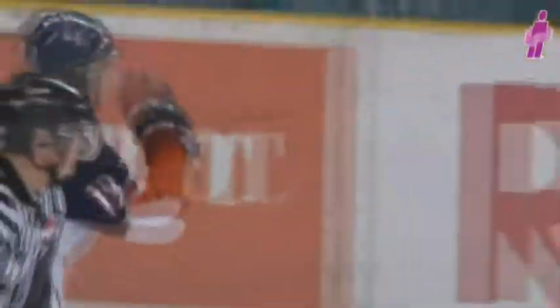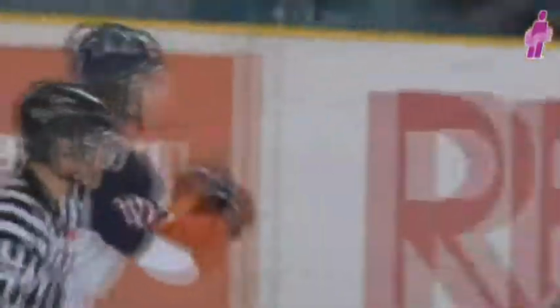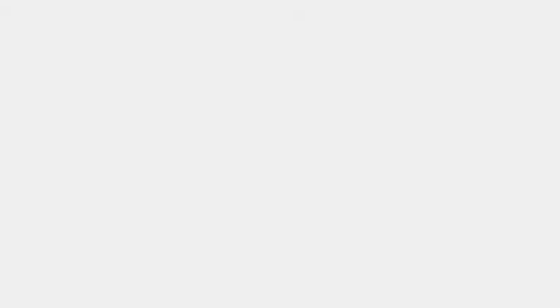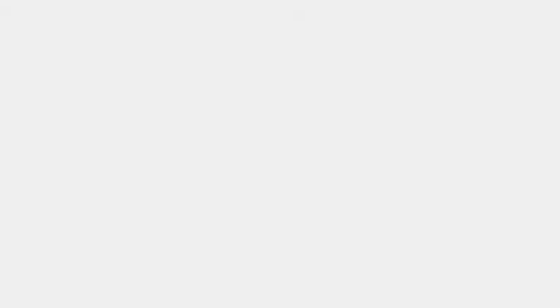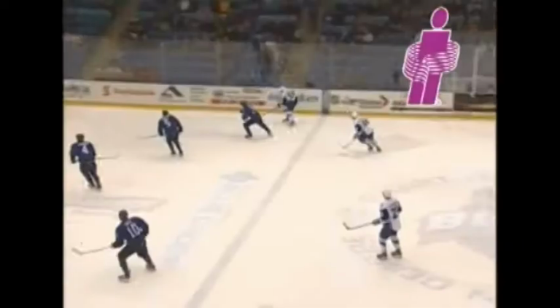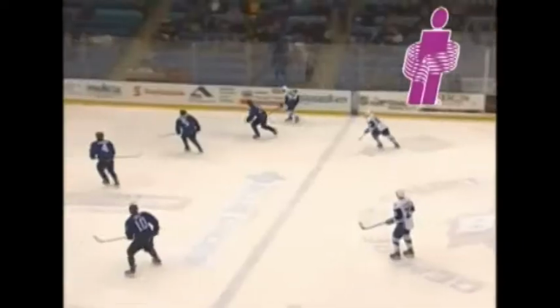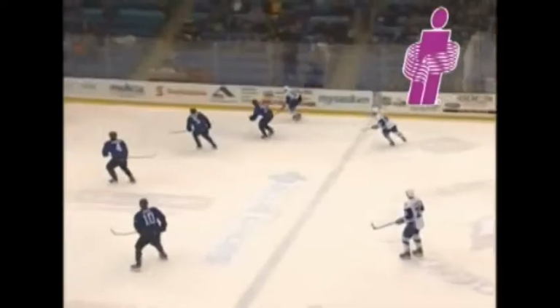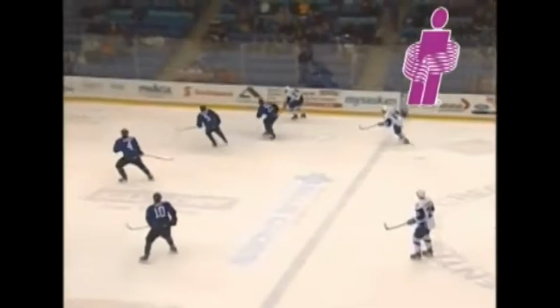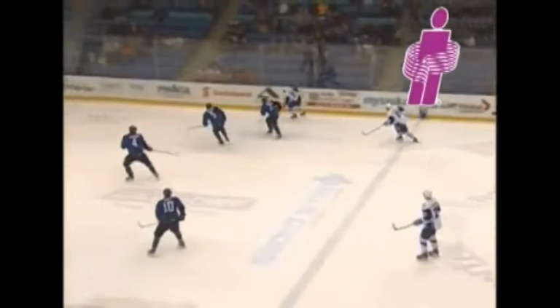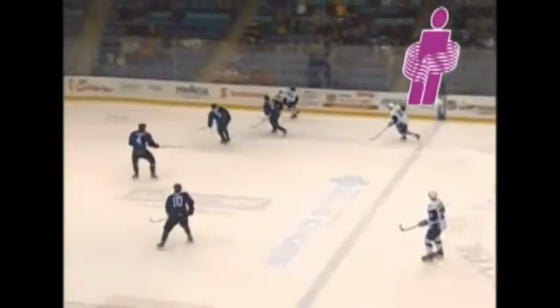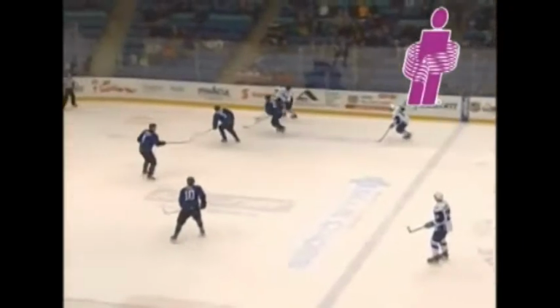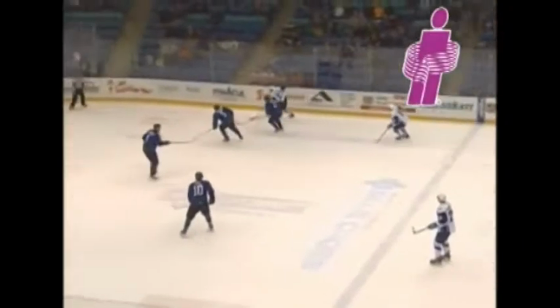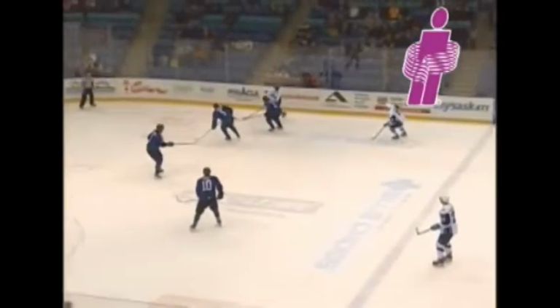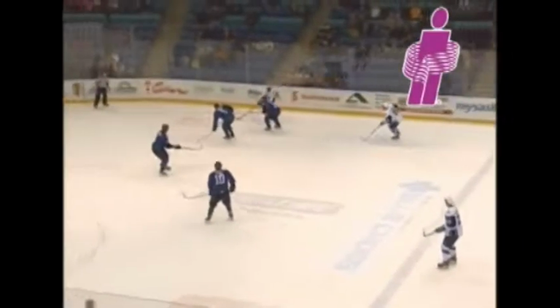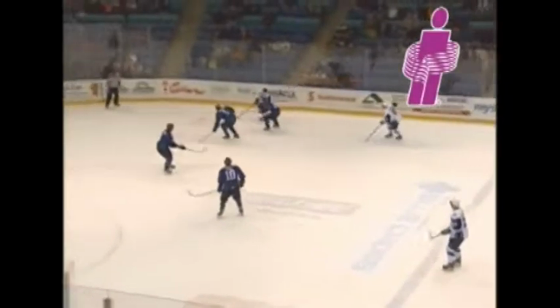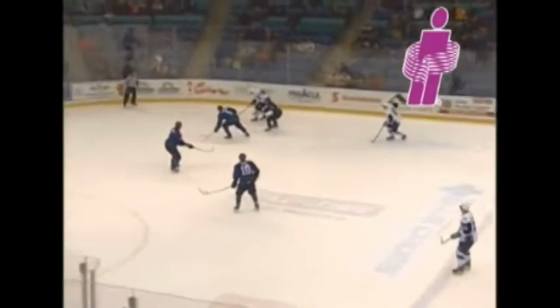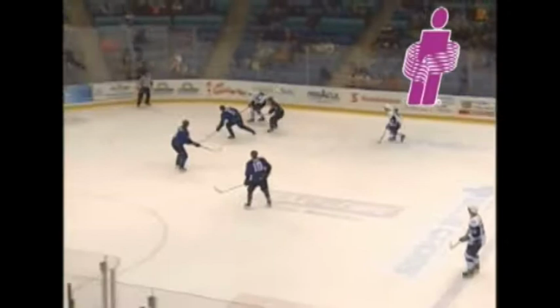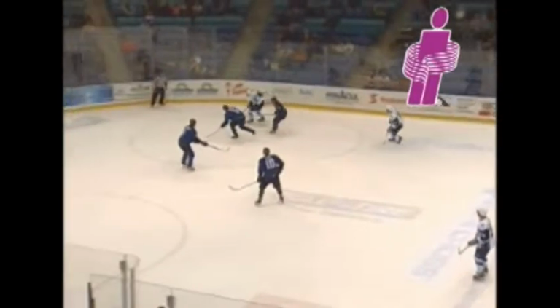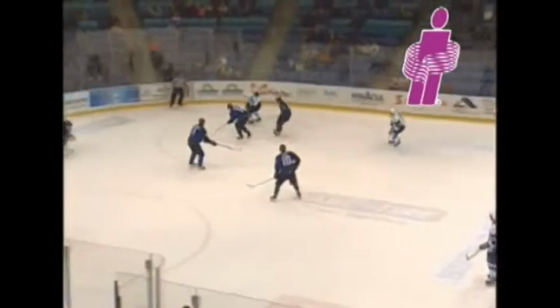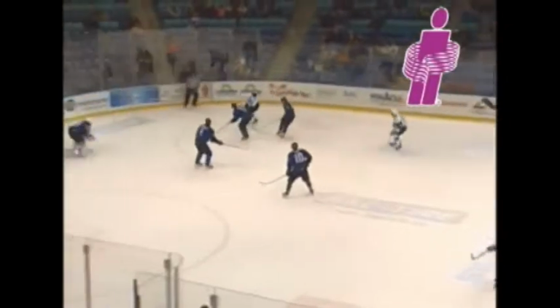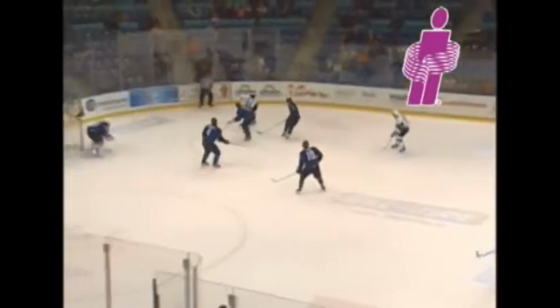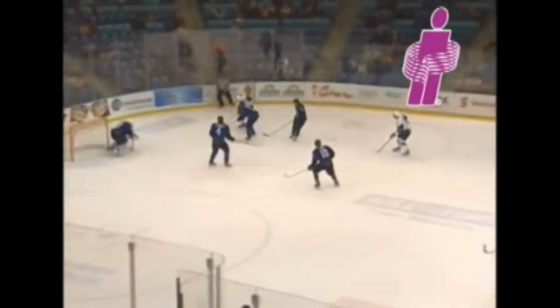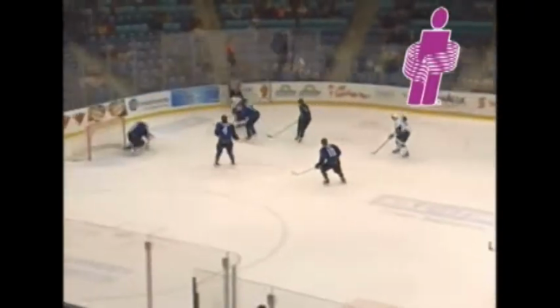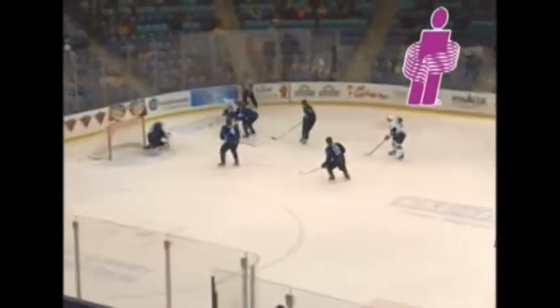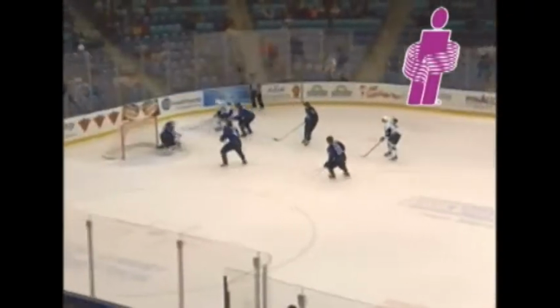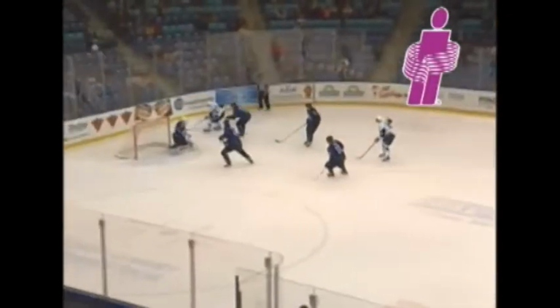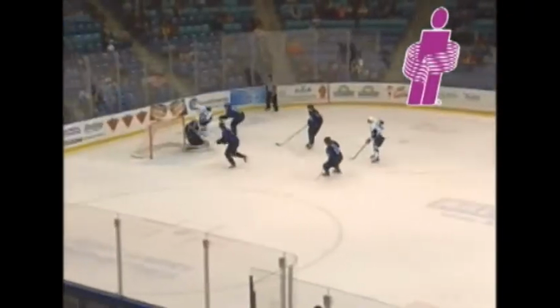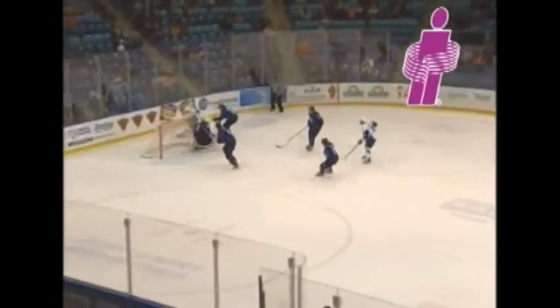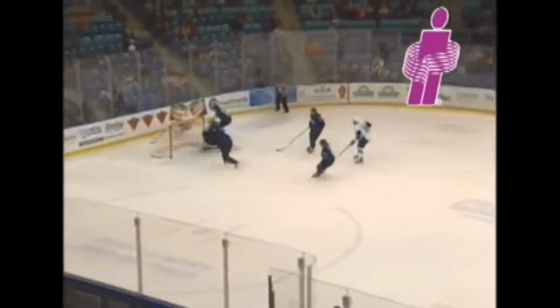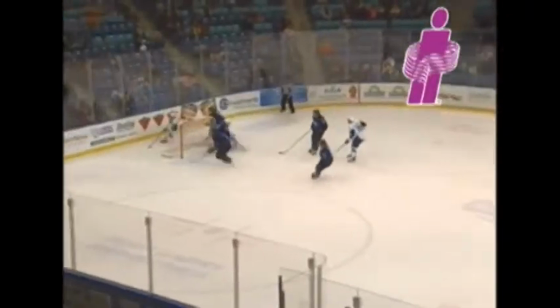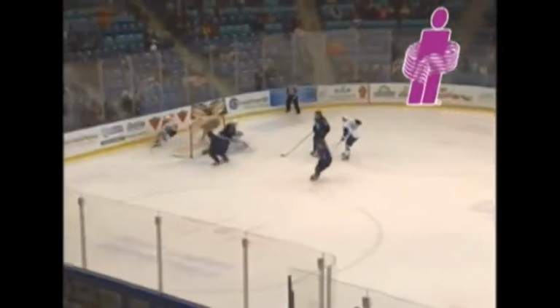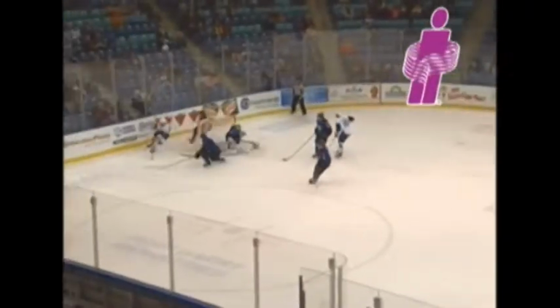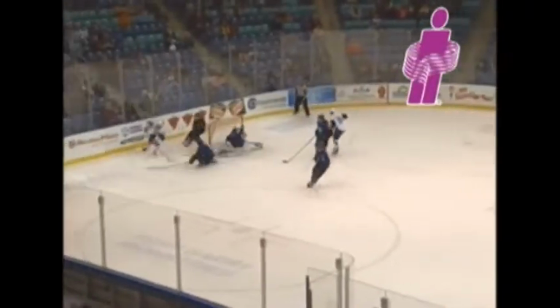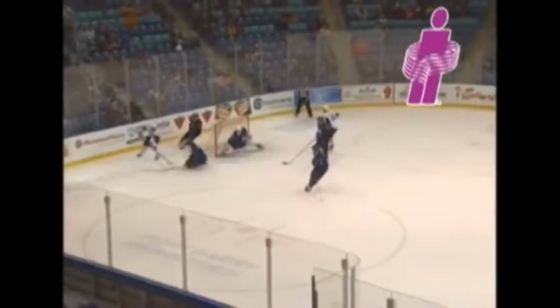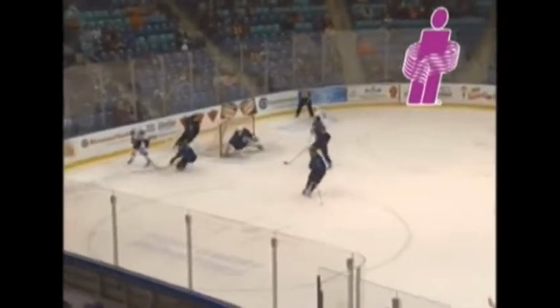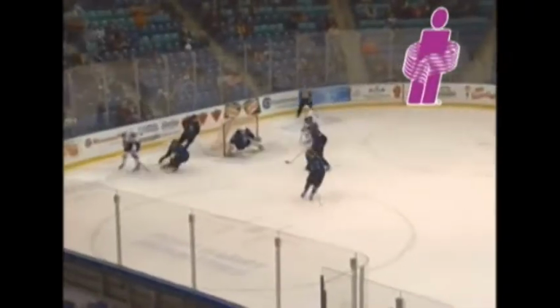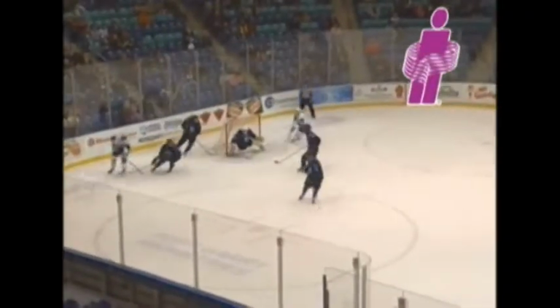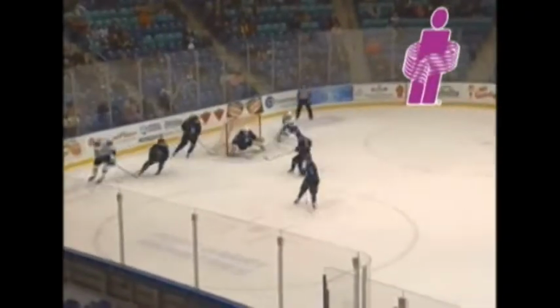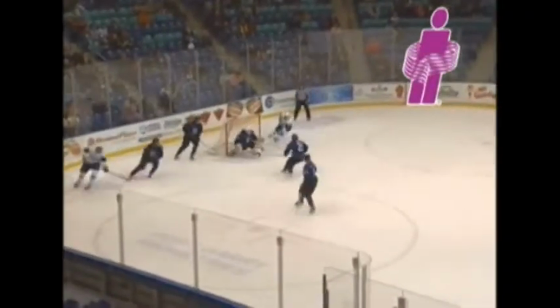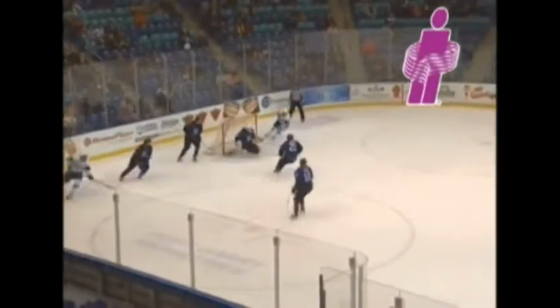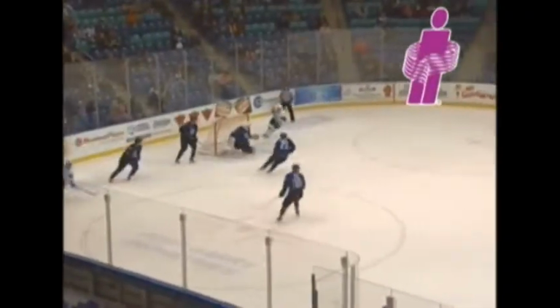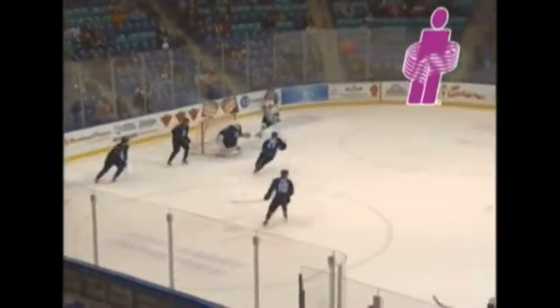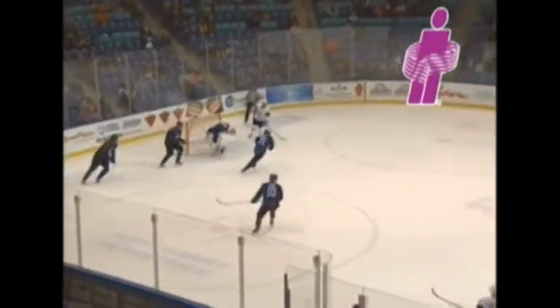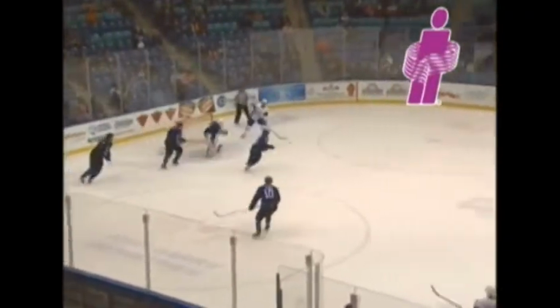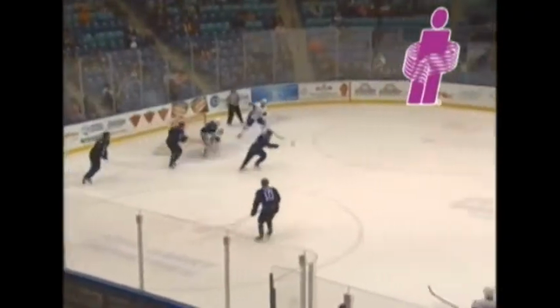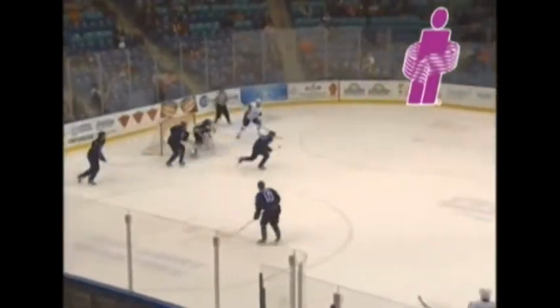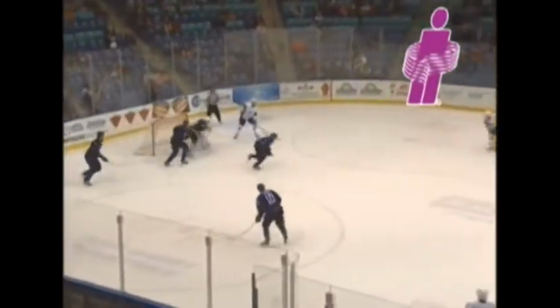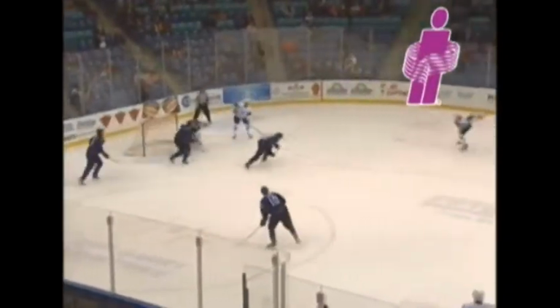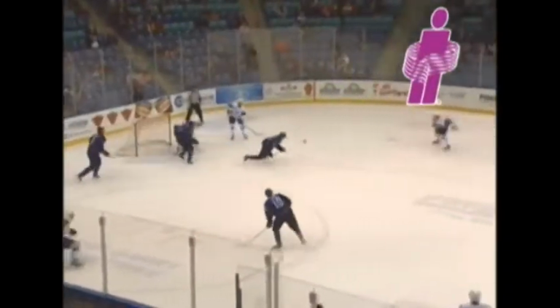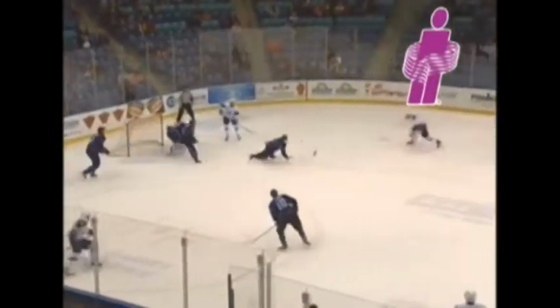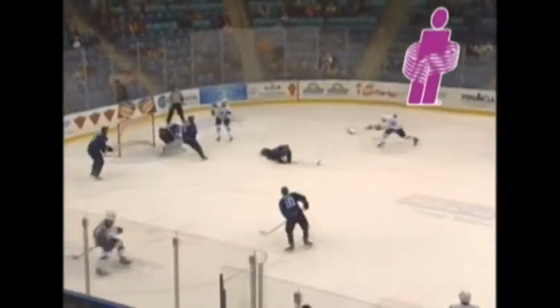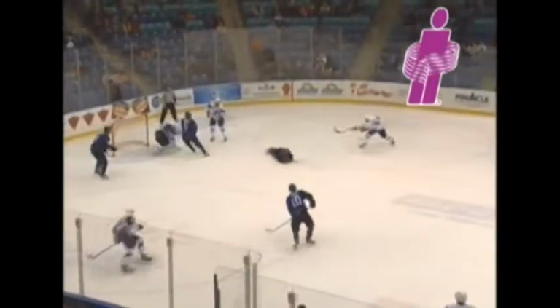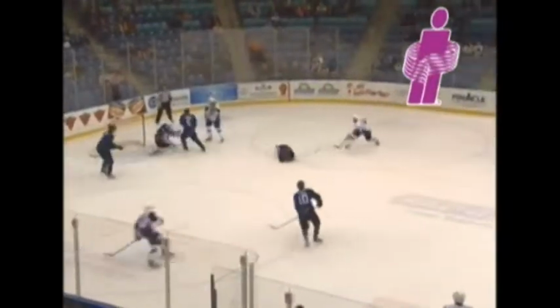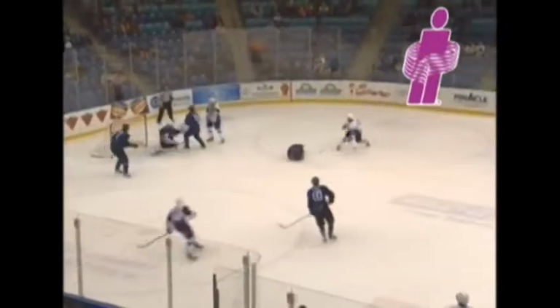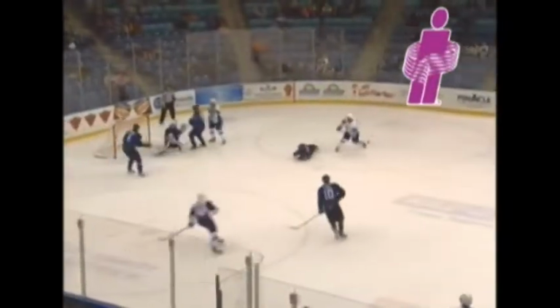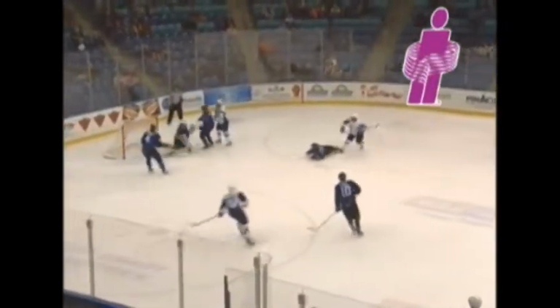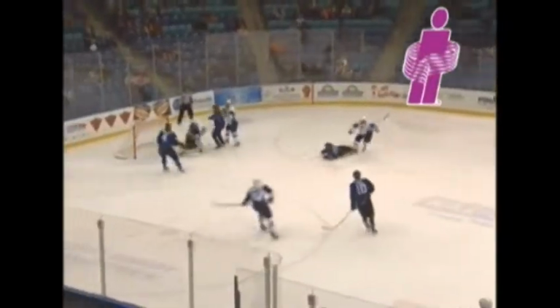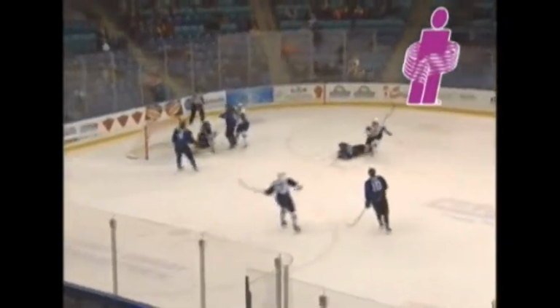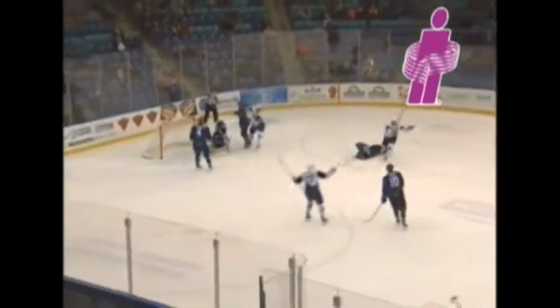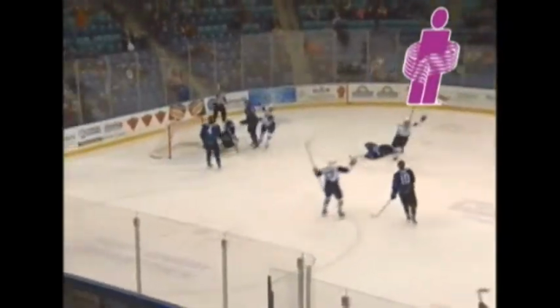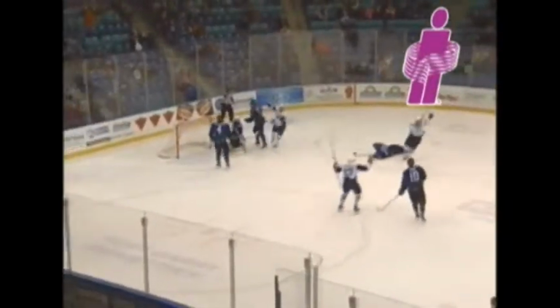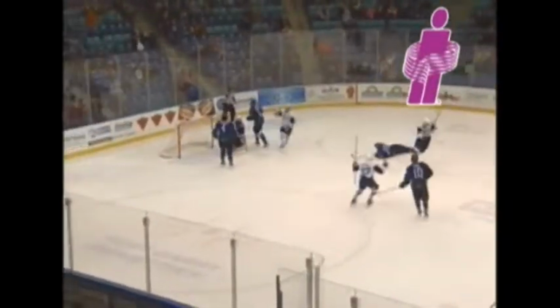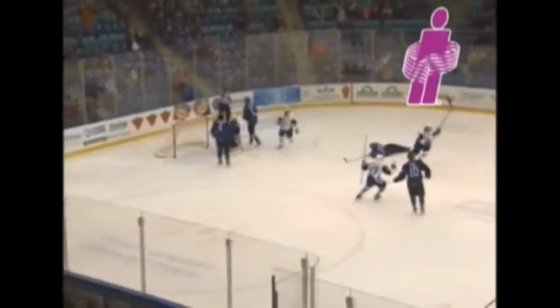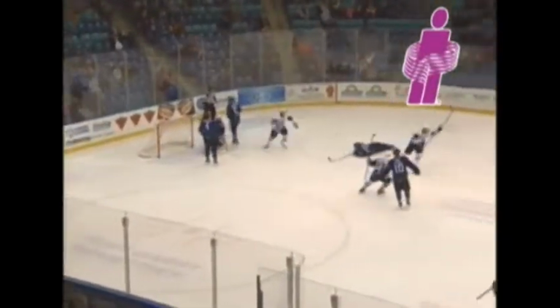Chase Soudal throws it over the Swift Current line. Little delay, still with it, circles on that, centers it in front. It comes all the way back to John Stusha. He scores!